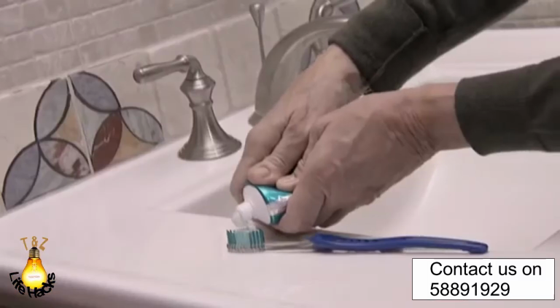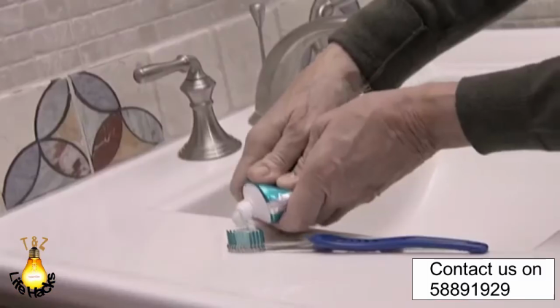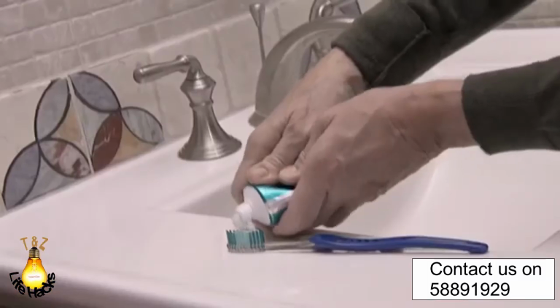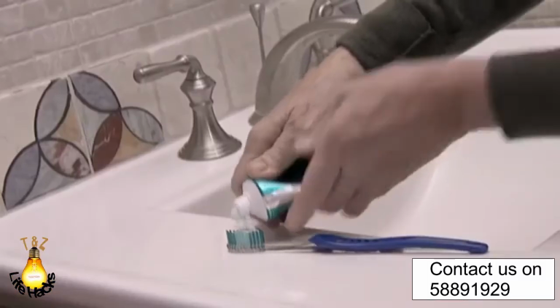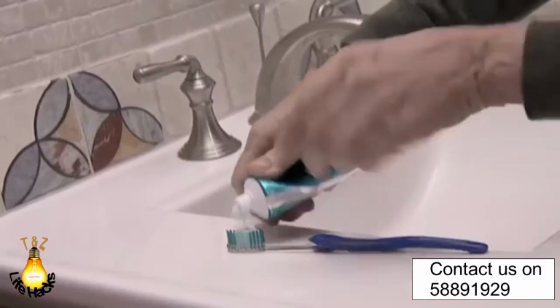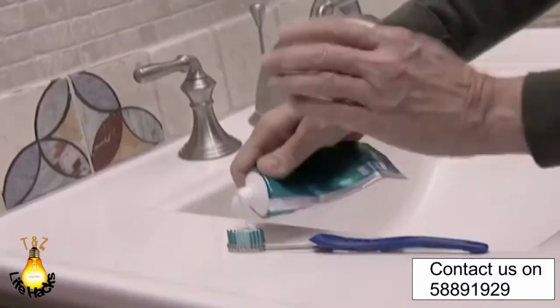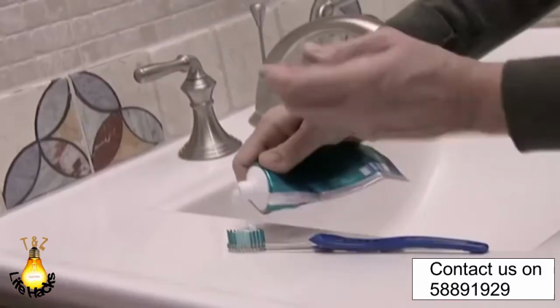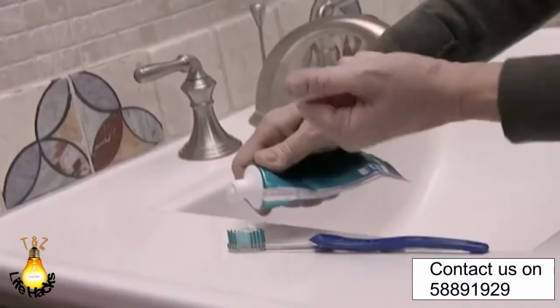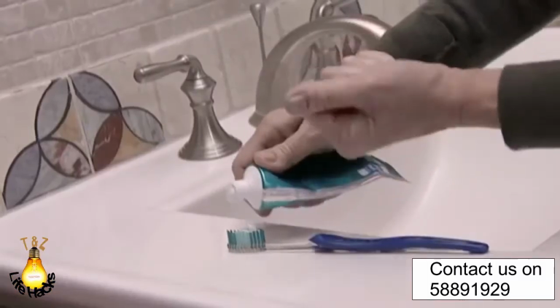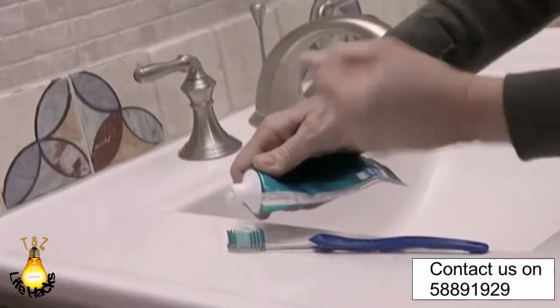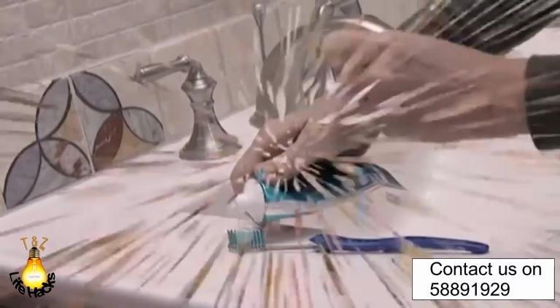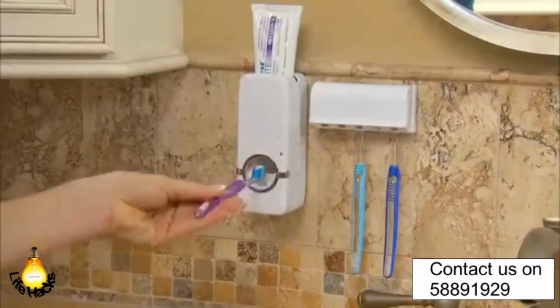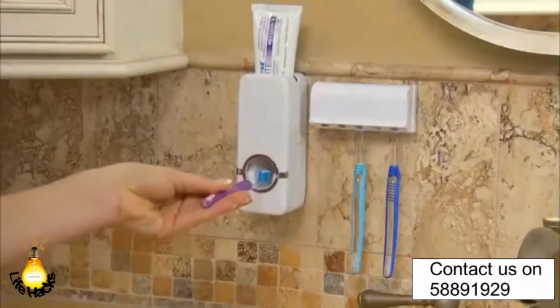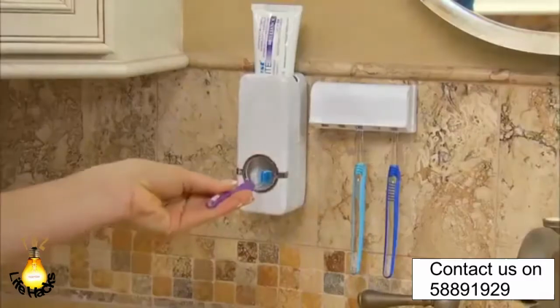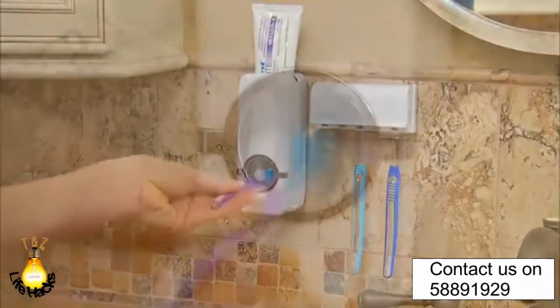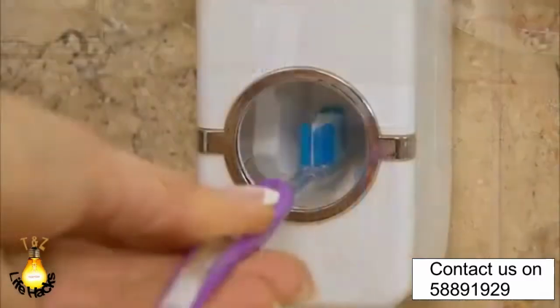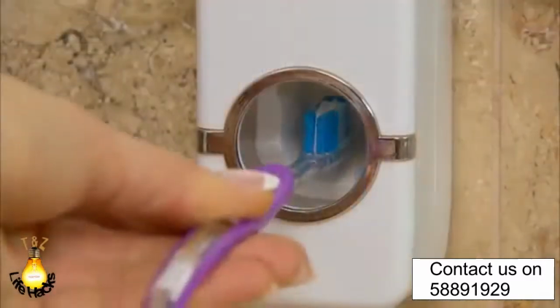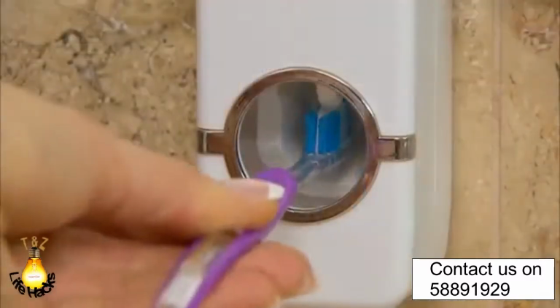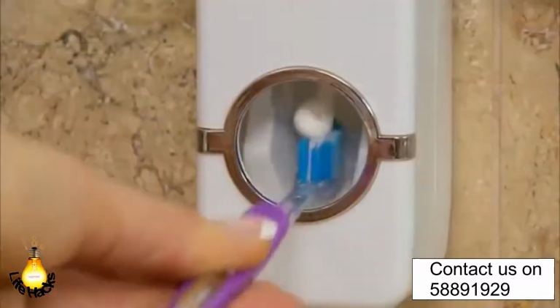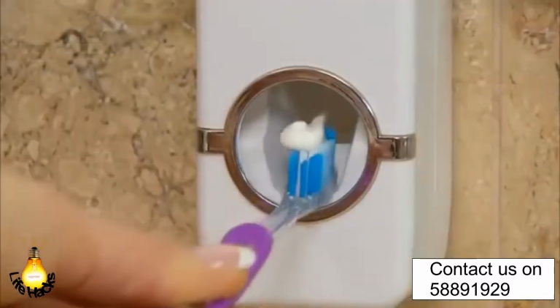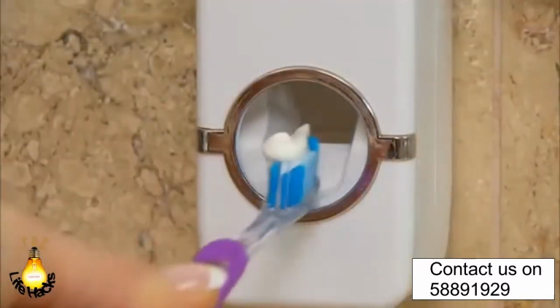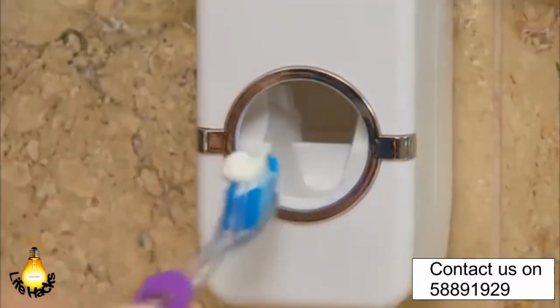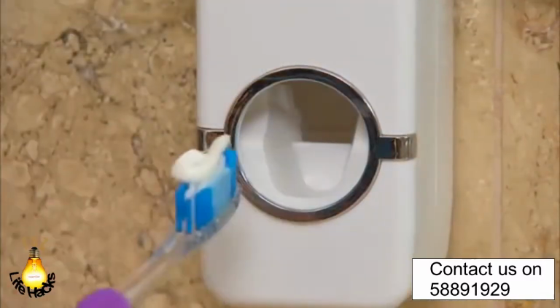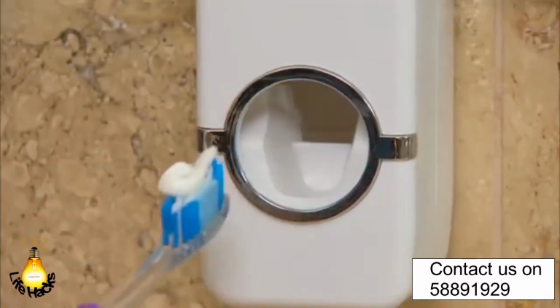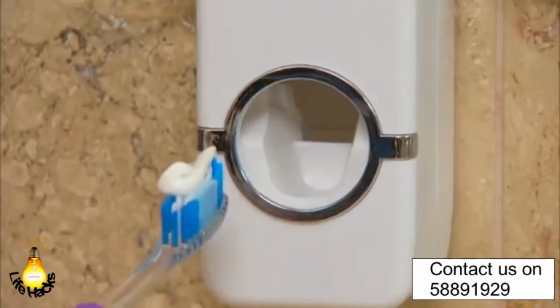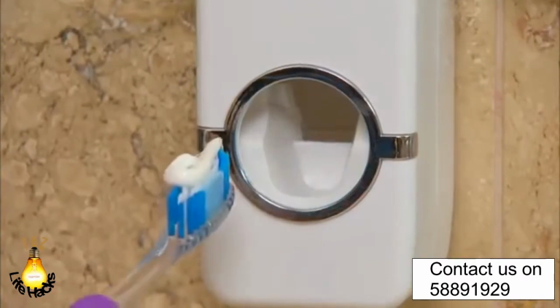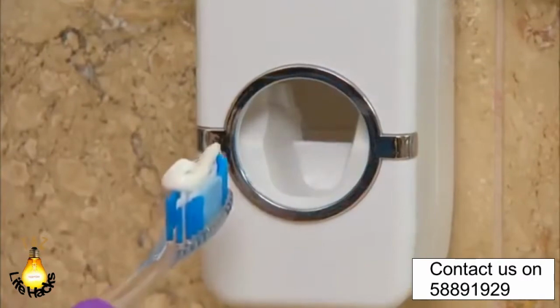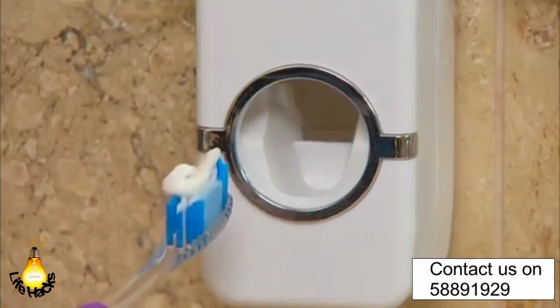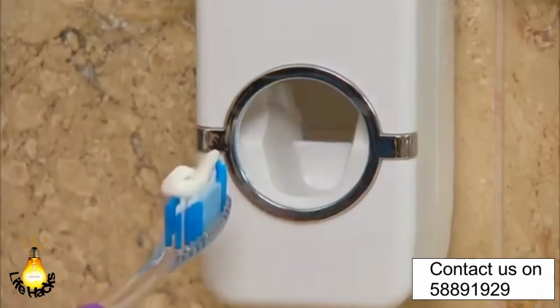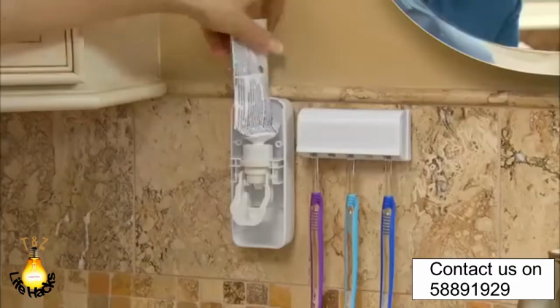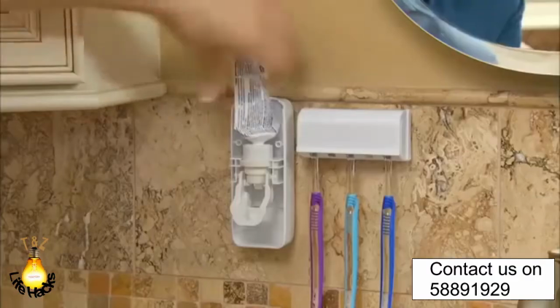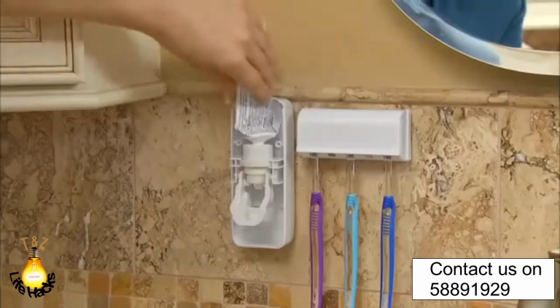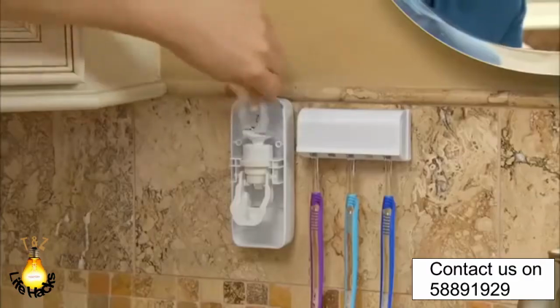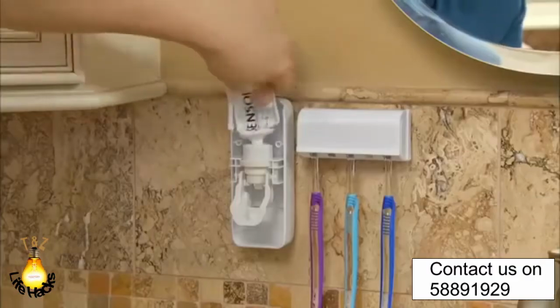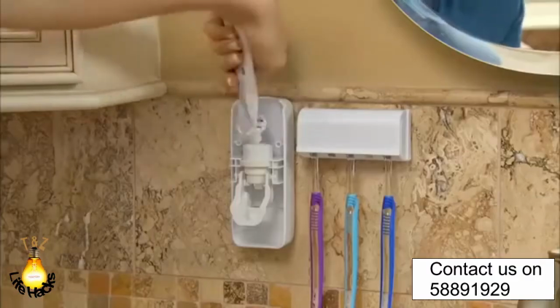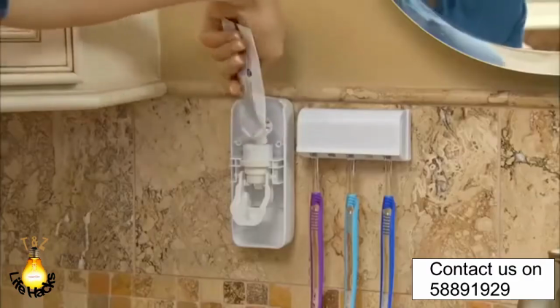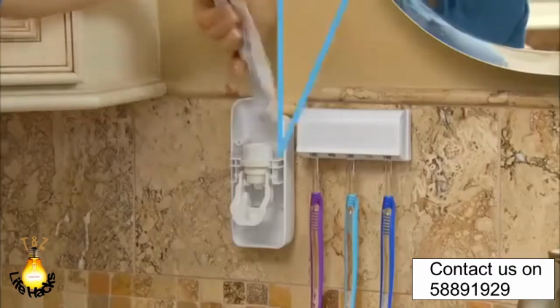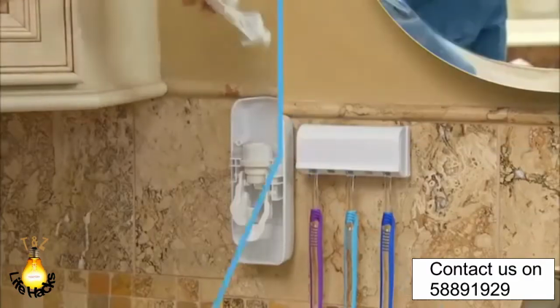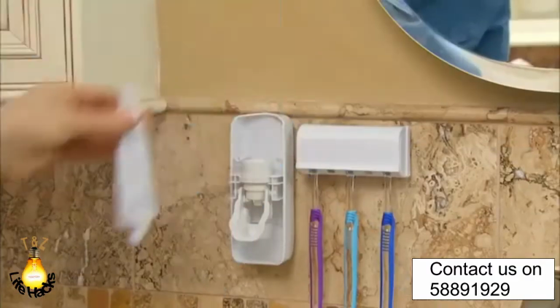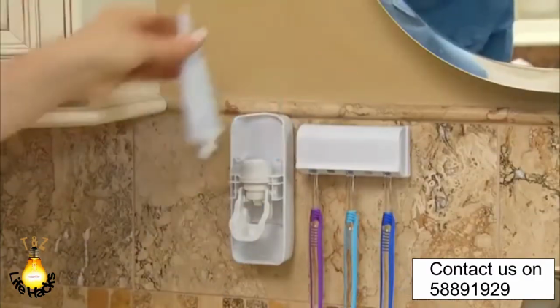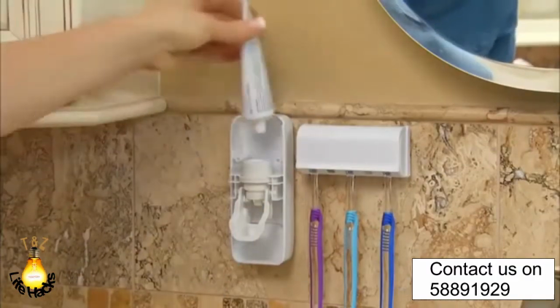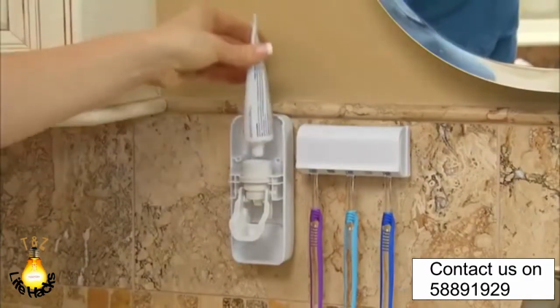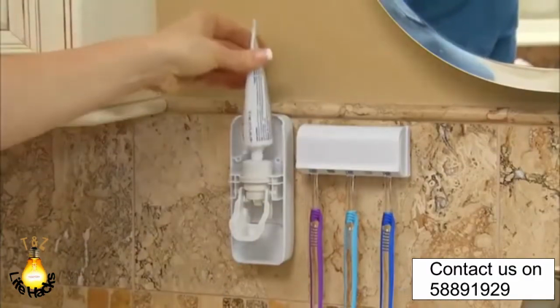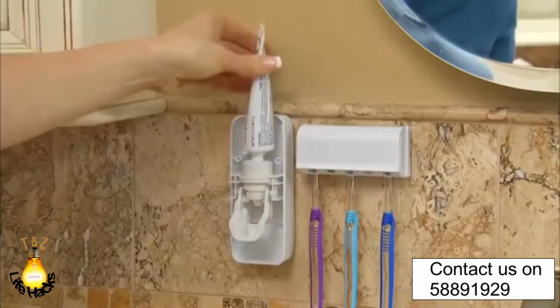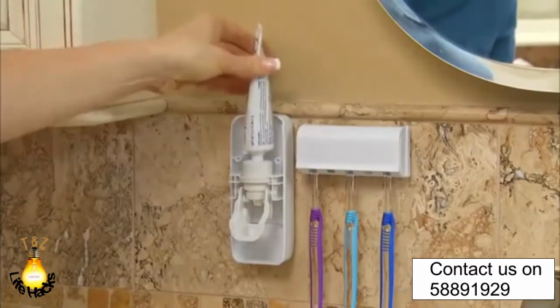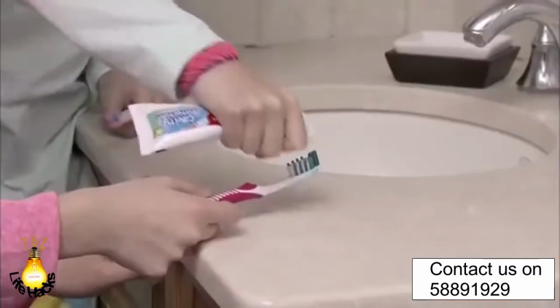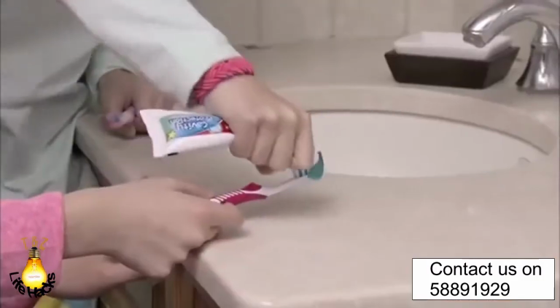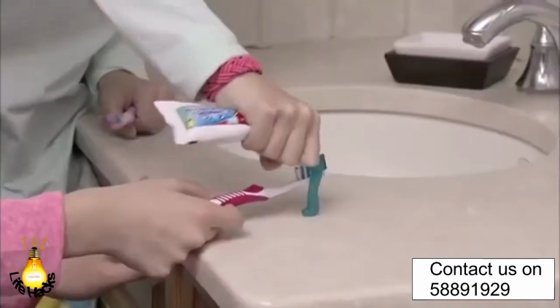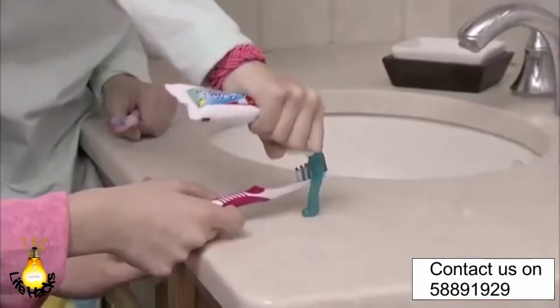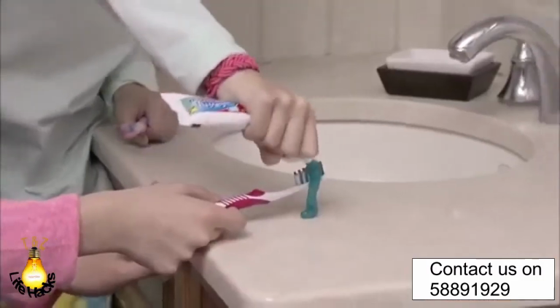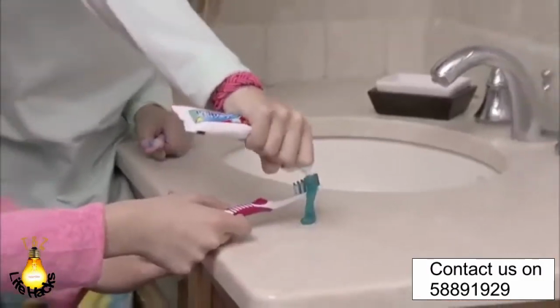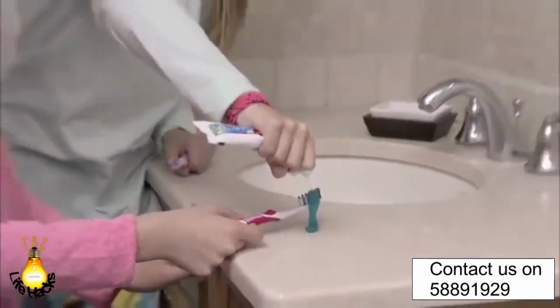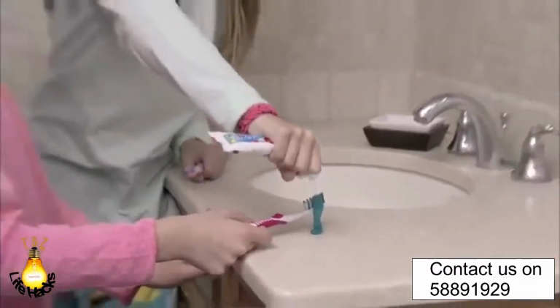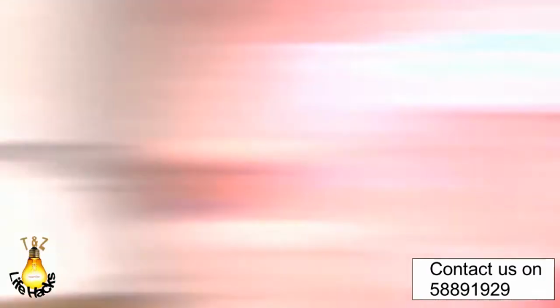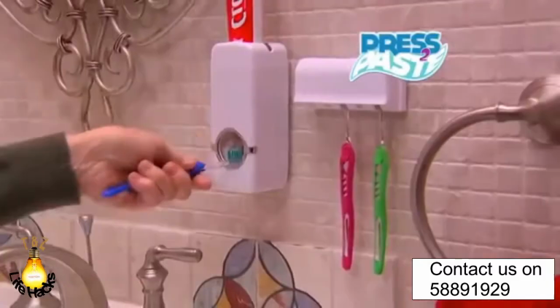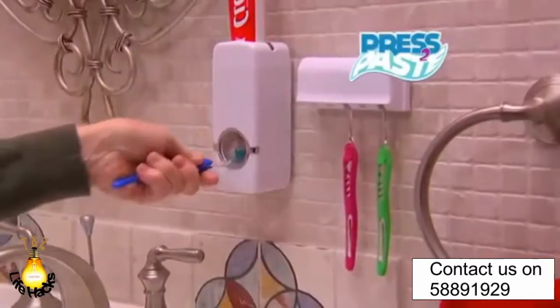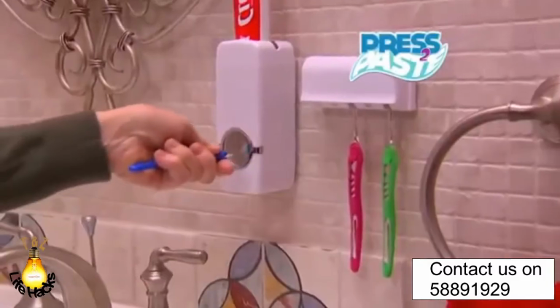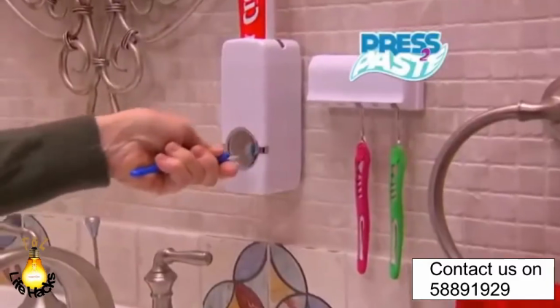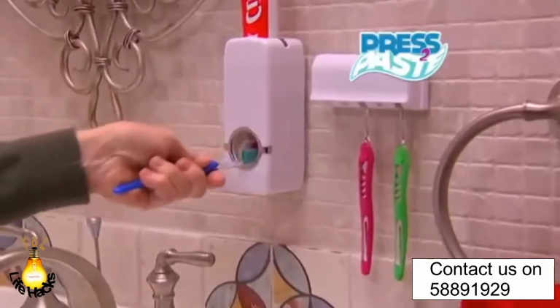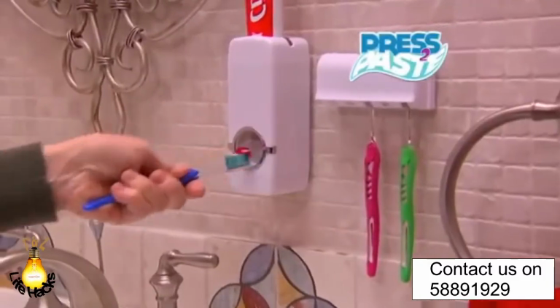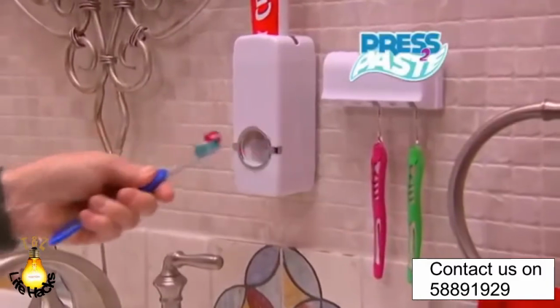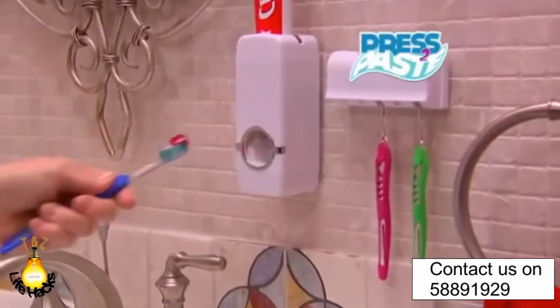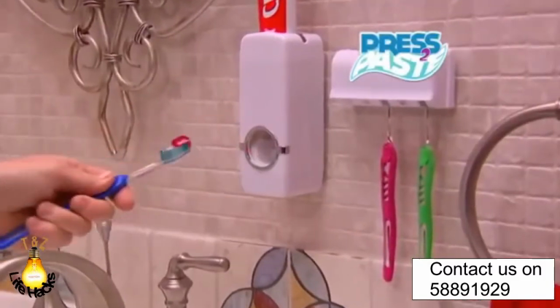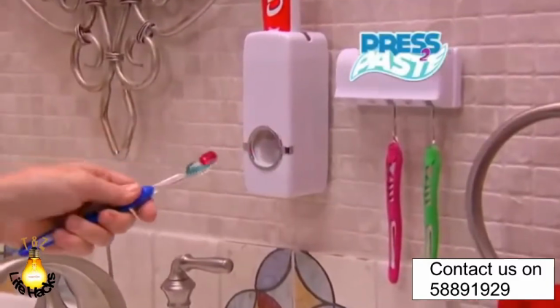Squeezing the last drop of toothpaste is a struggle. Press-to-Paste suction squeeze technology squeezes every last drop. And when you're done, you replace with a new tube in seconds. Don't waste that paste — with Press-to-Paste, there's no more waste.